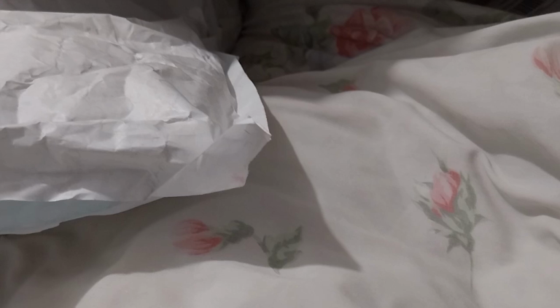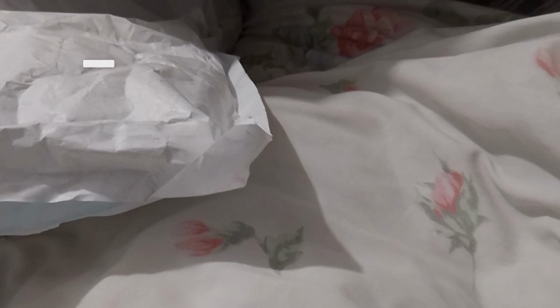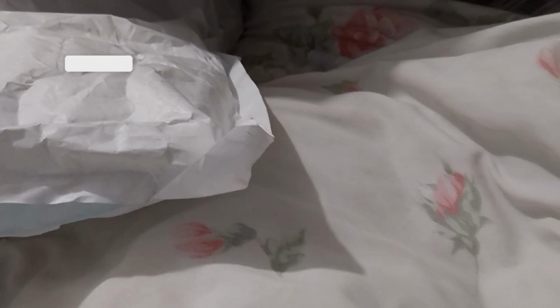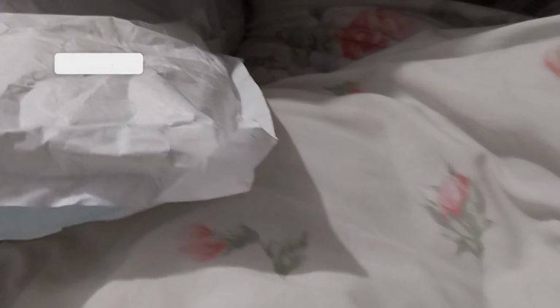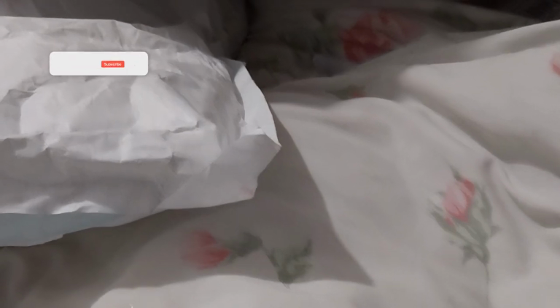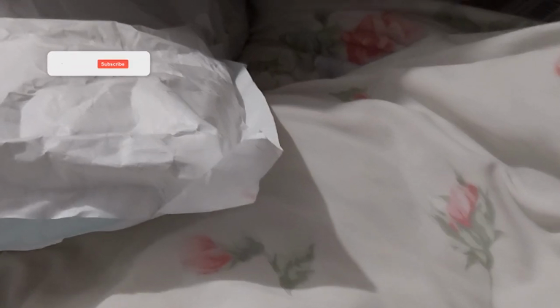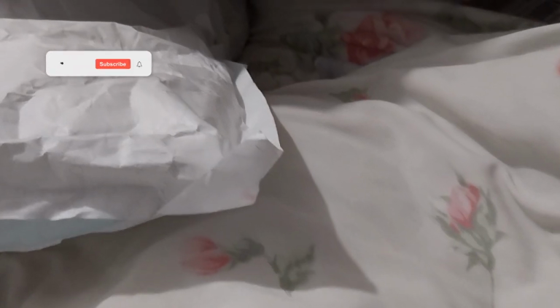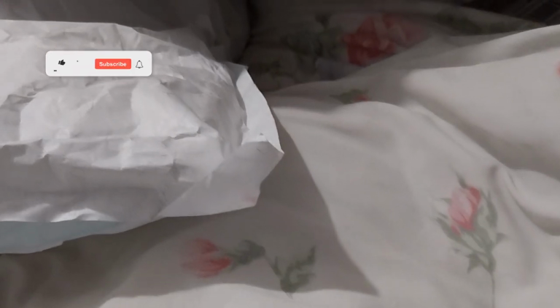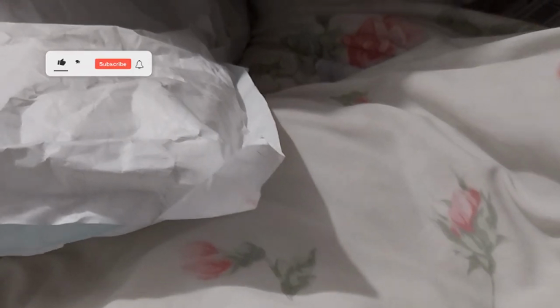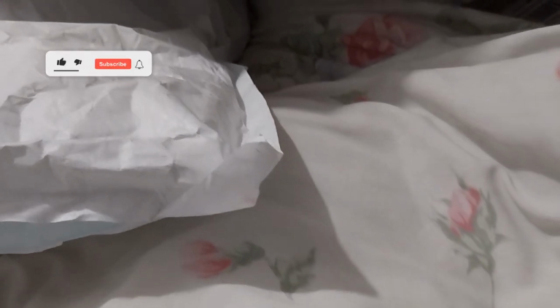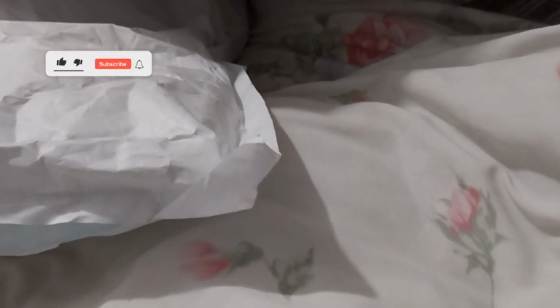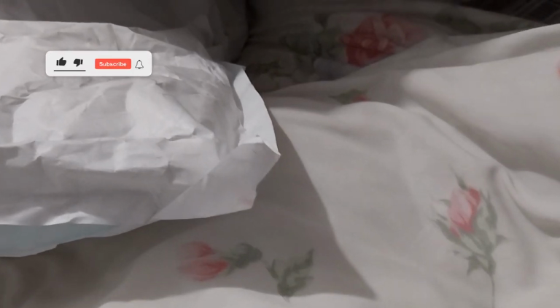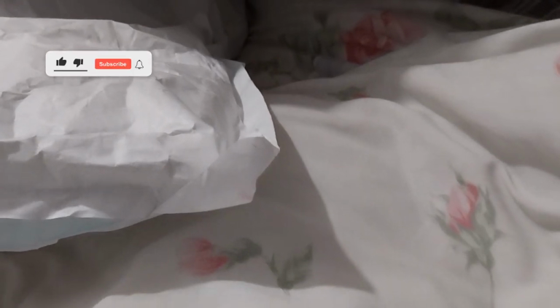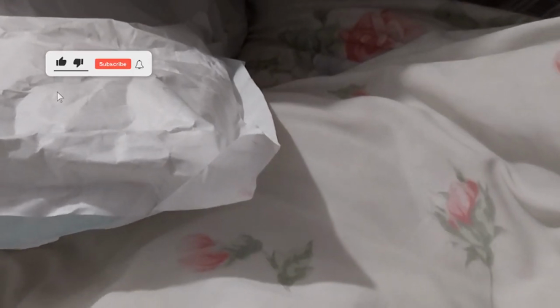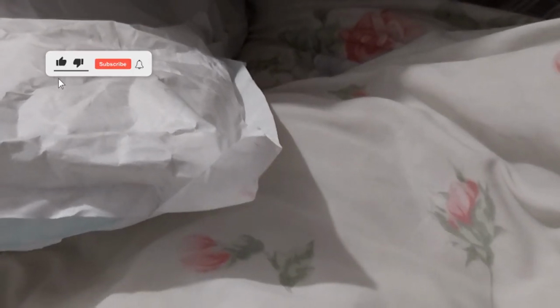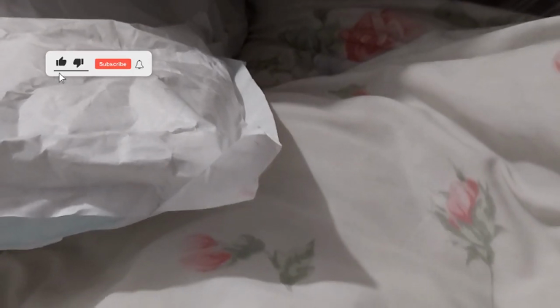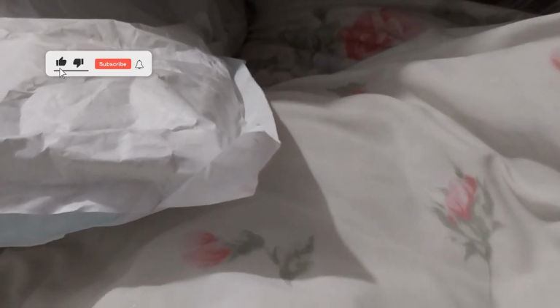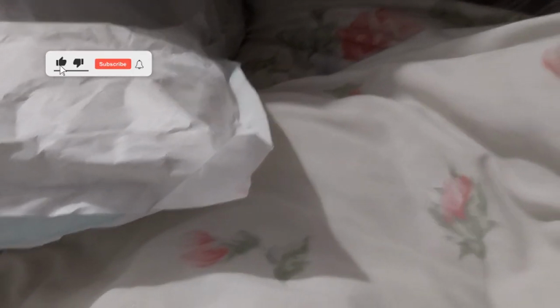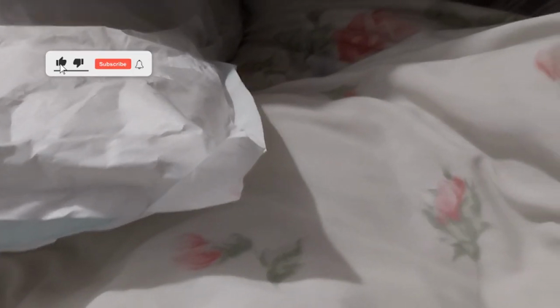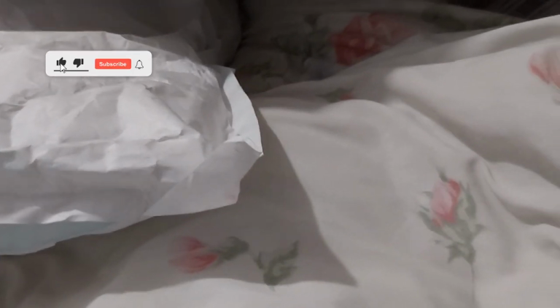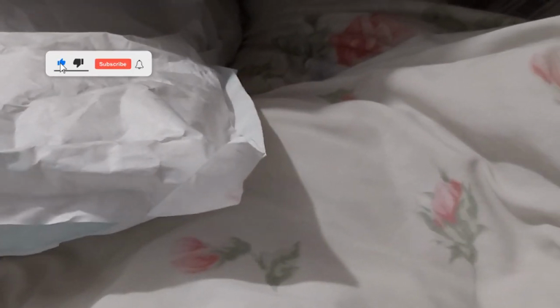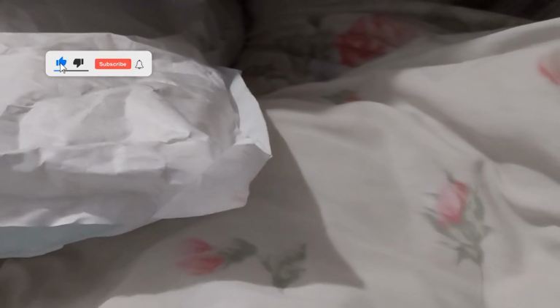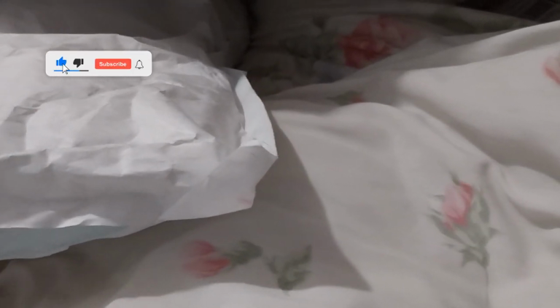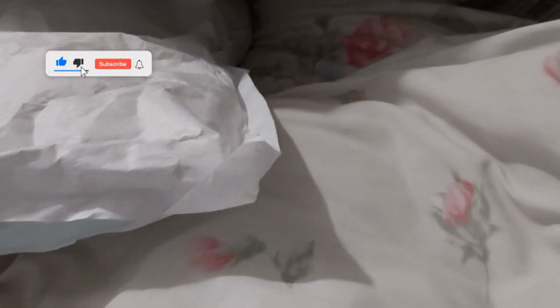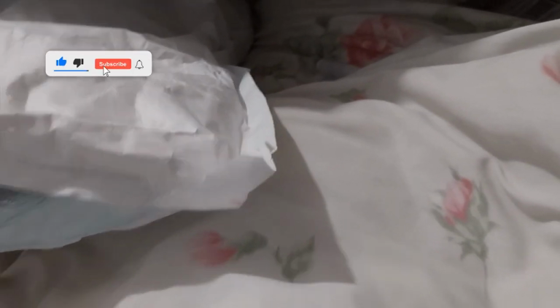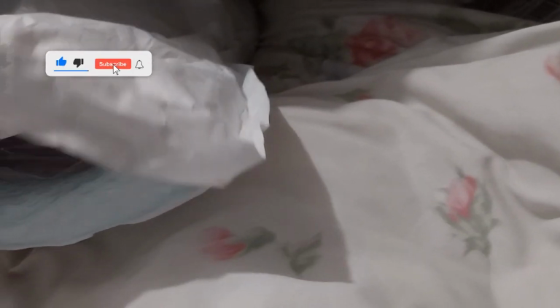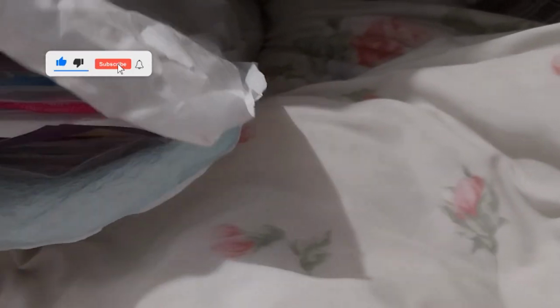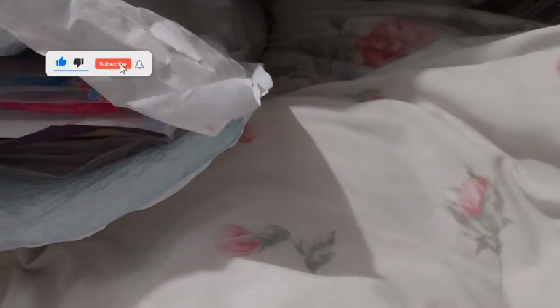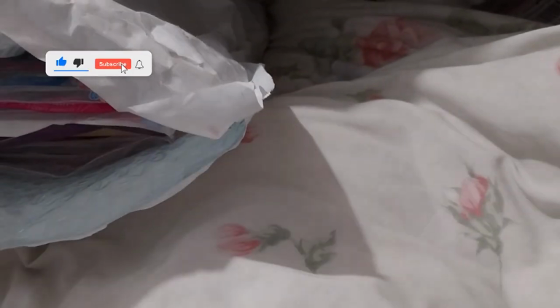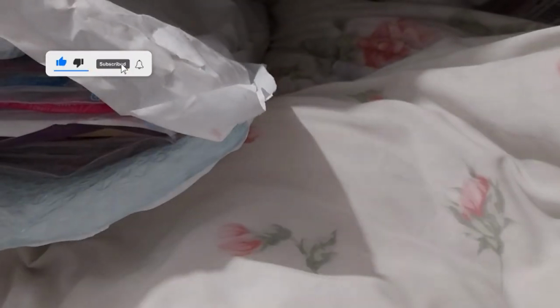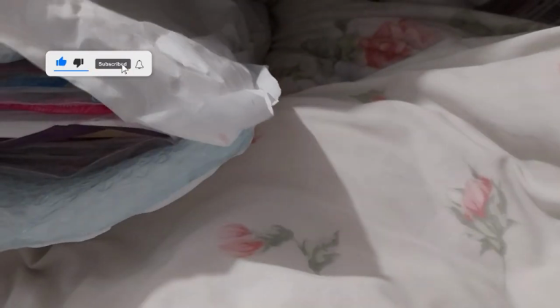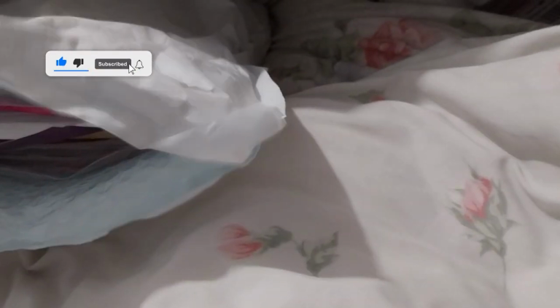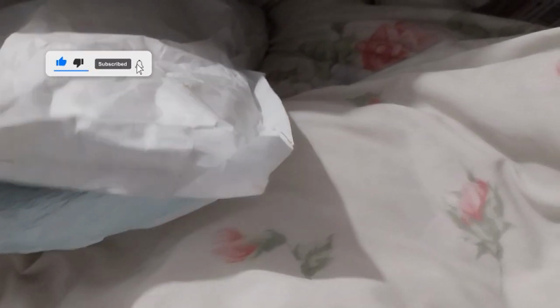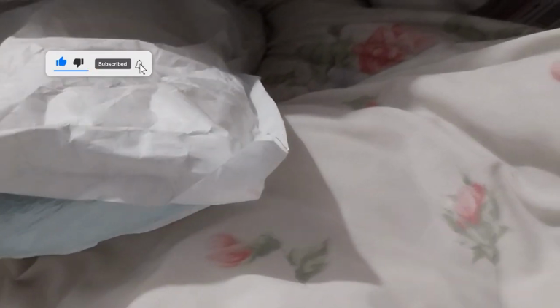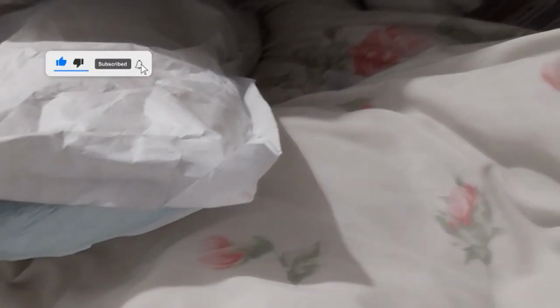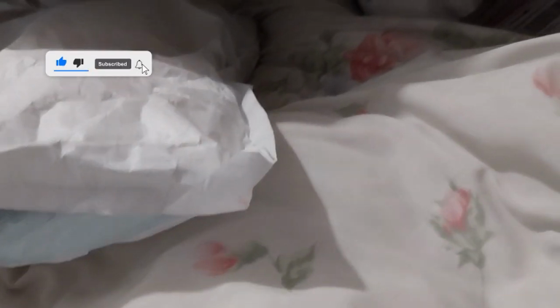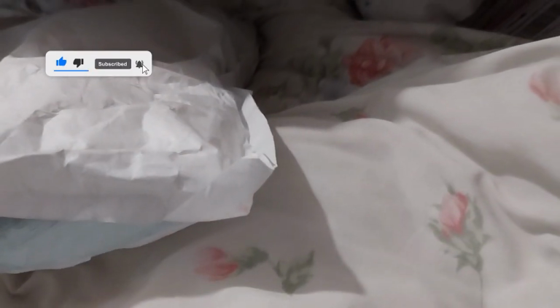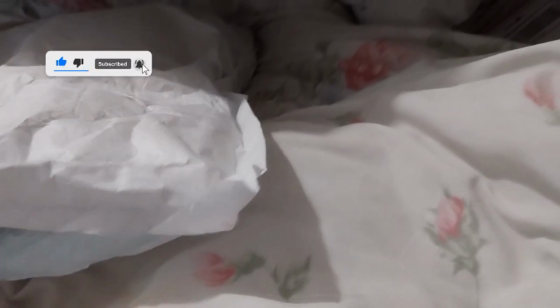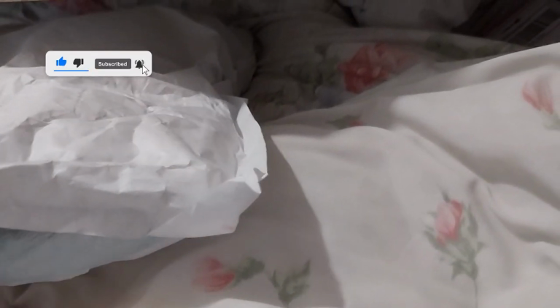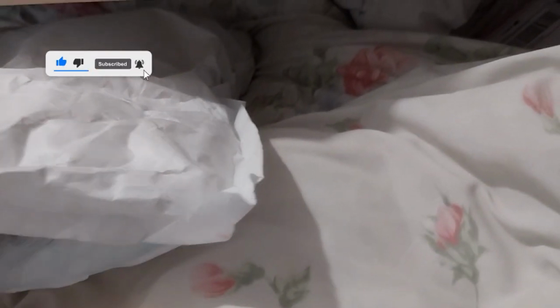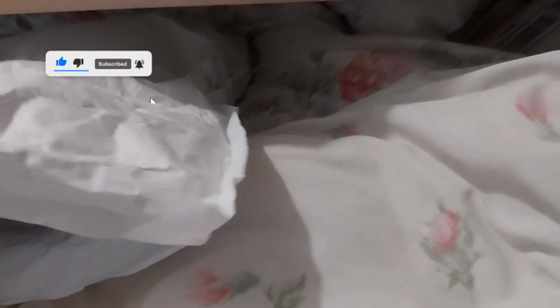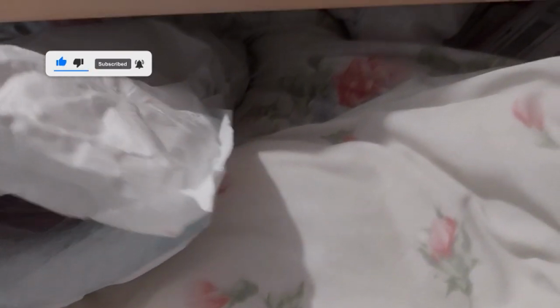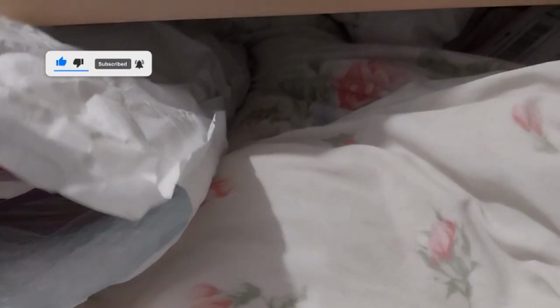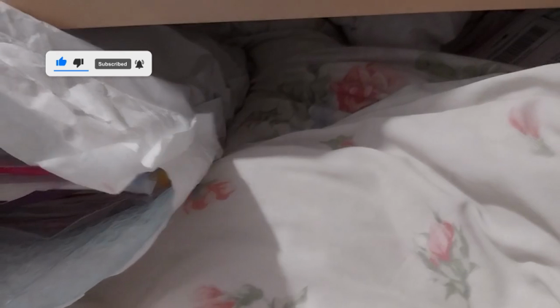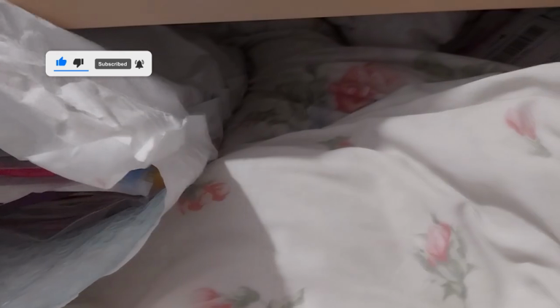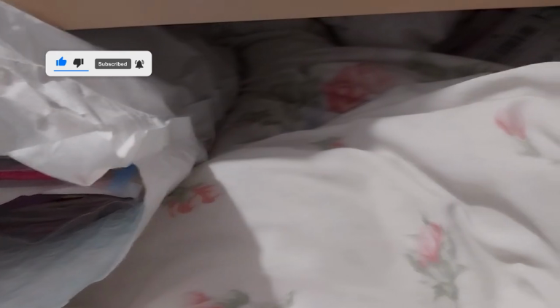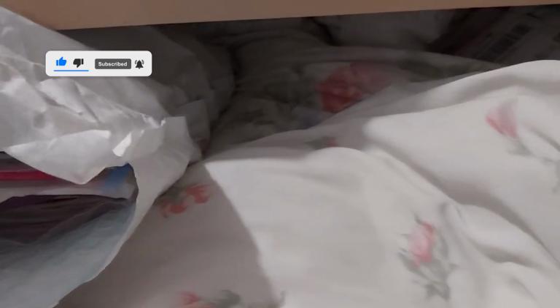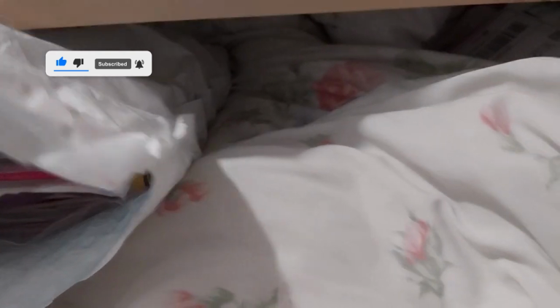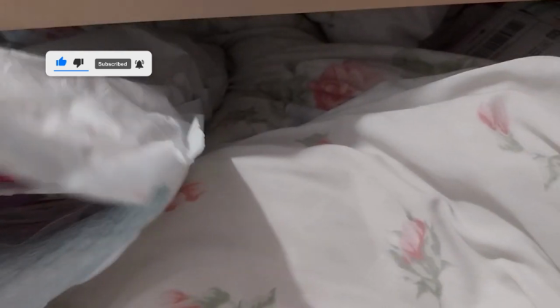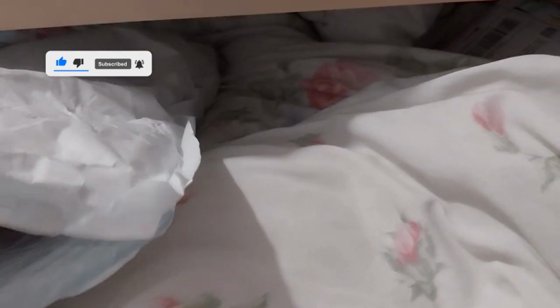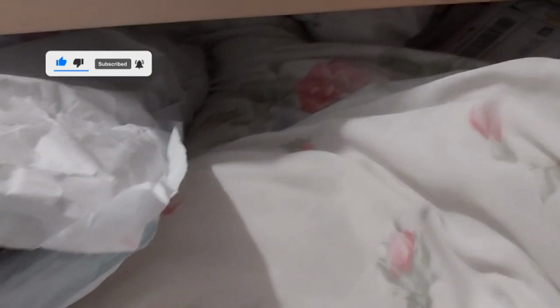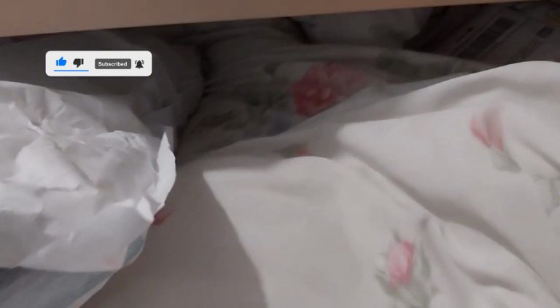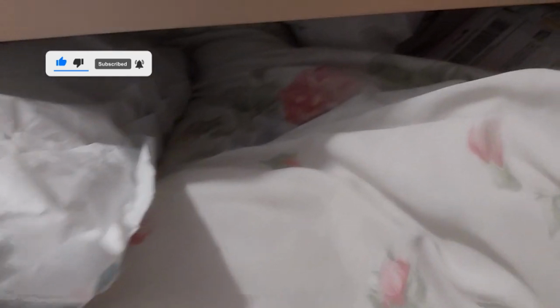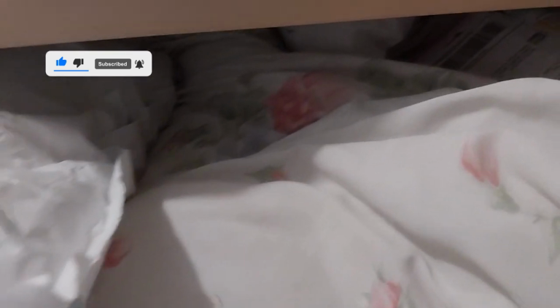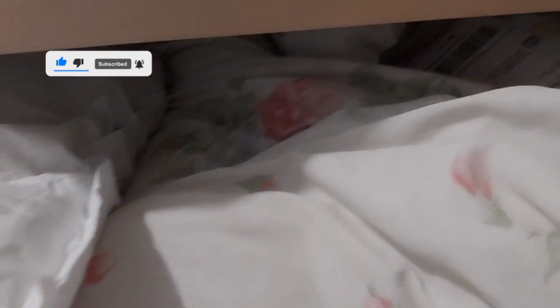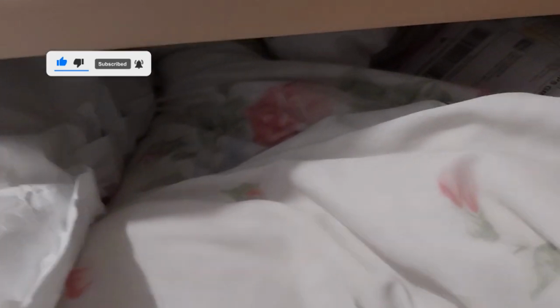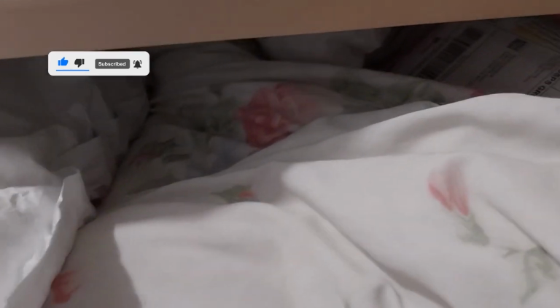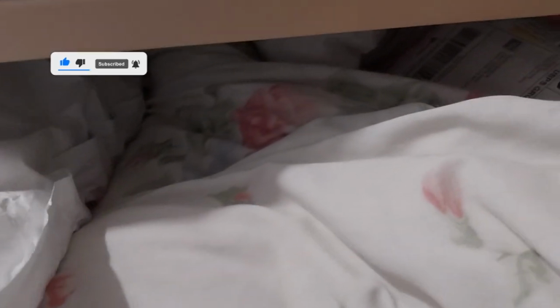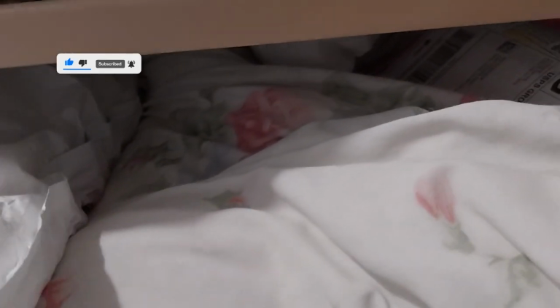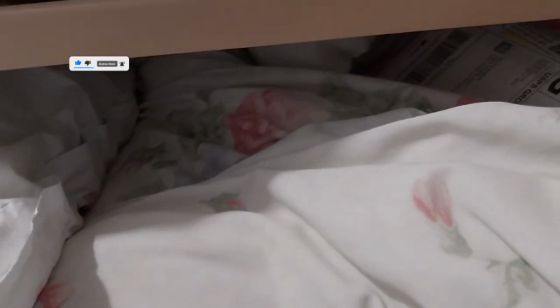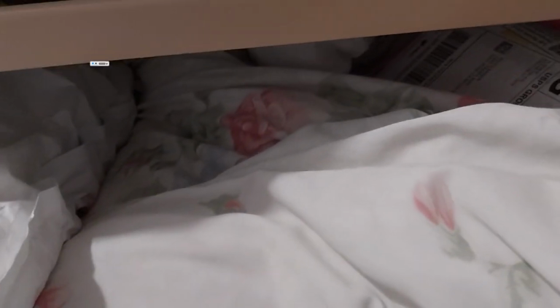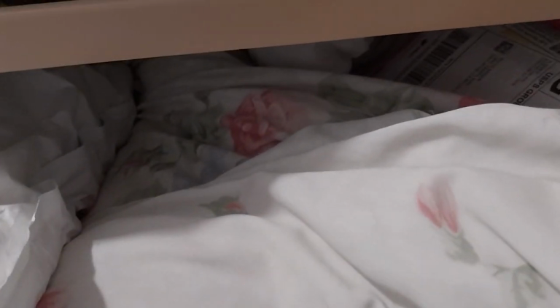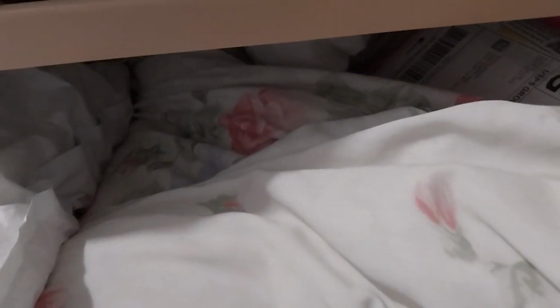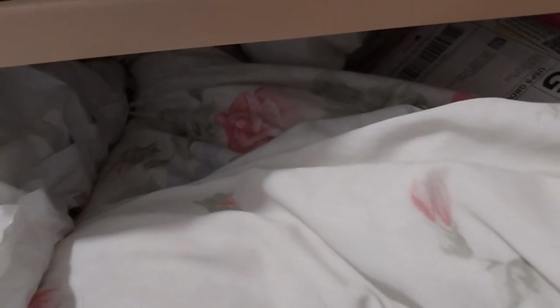Ruth here, and this is my craft stash haul.